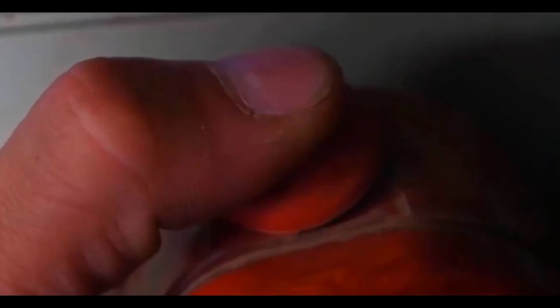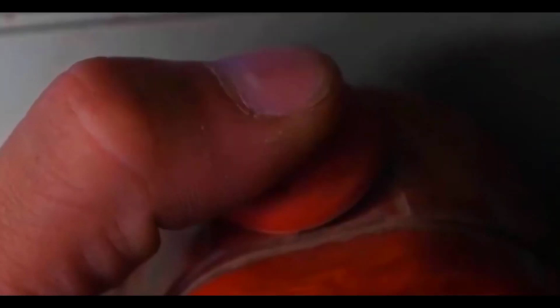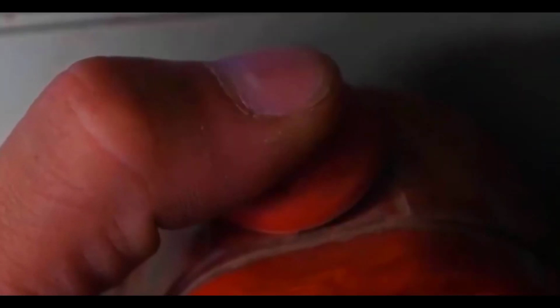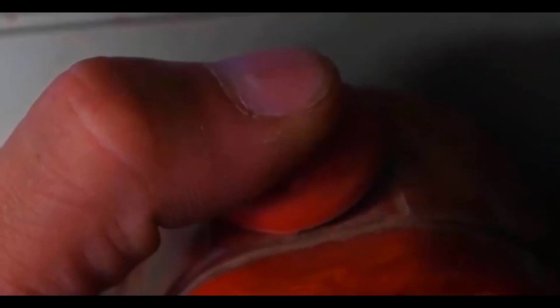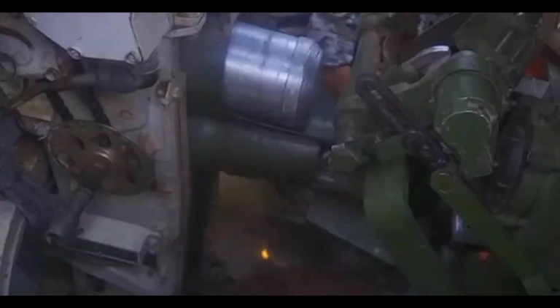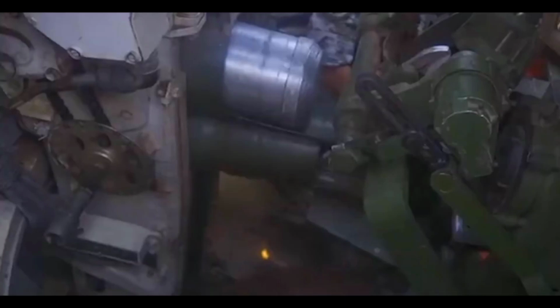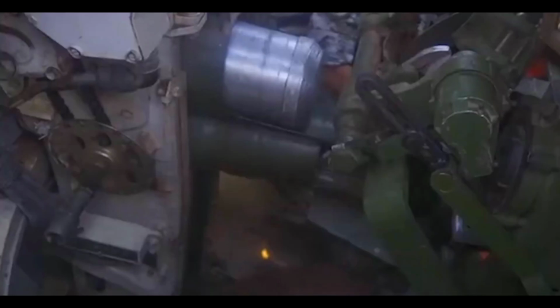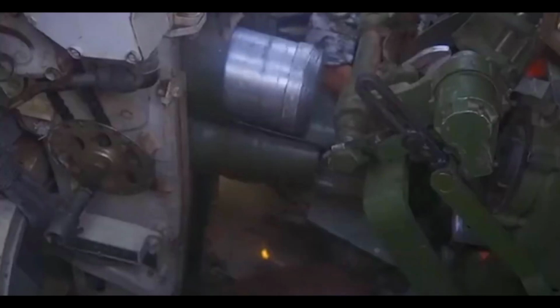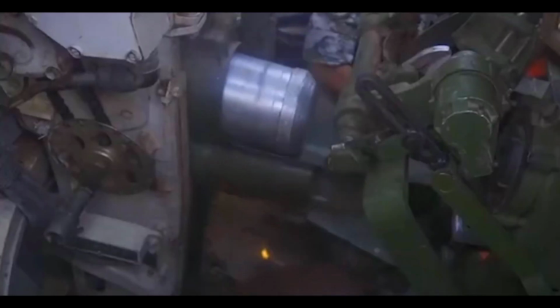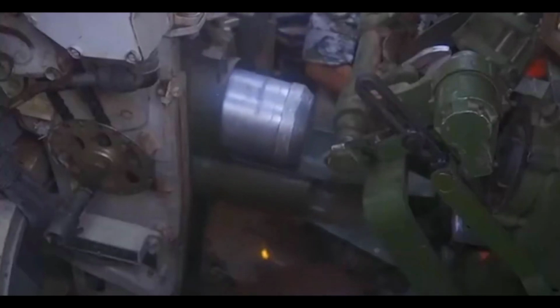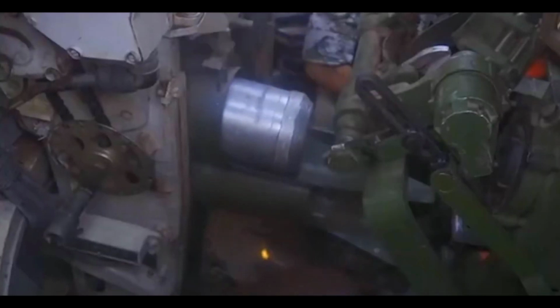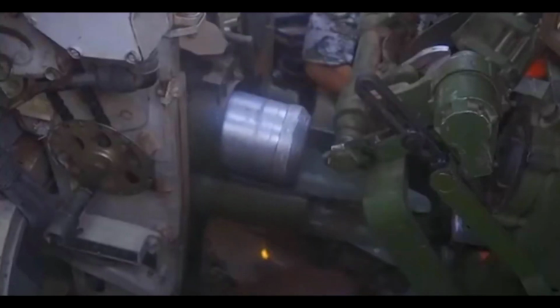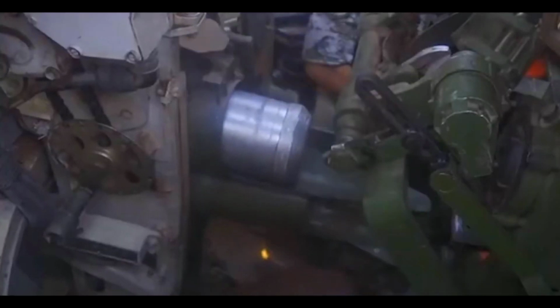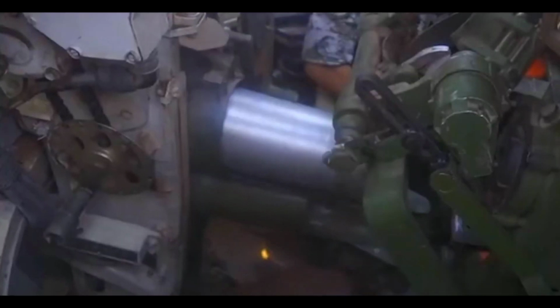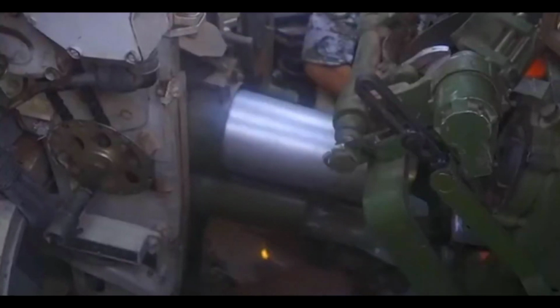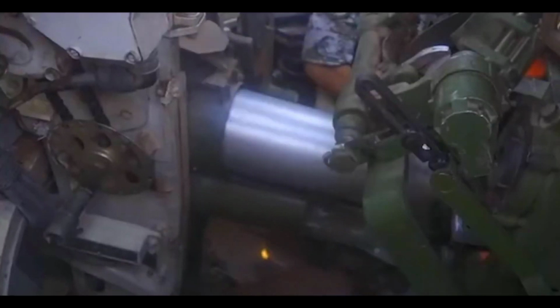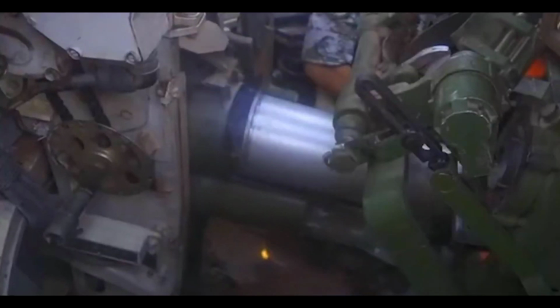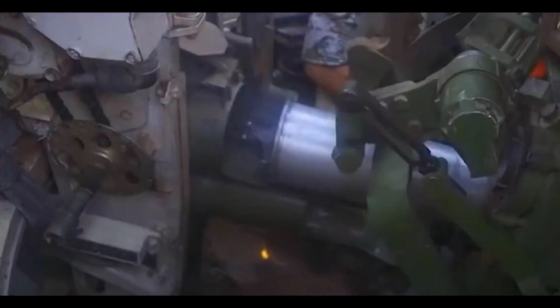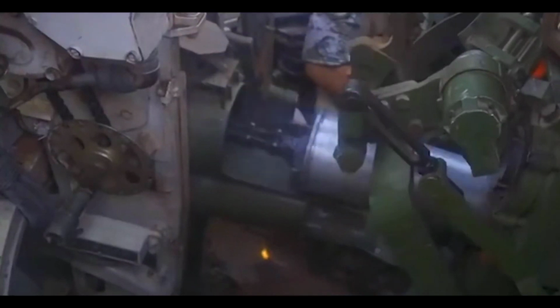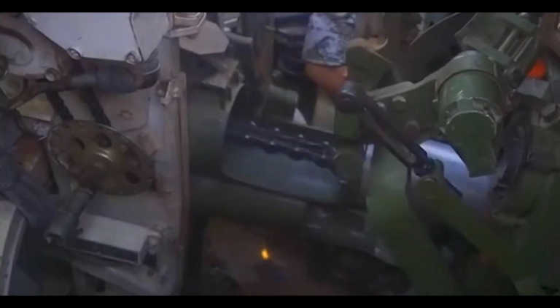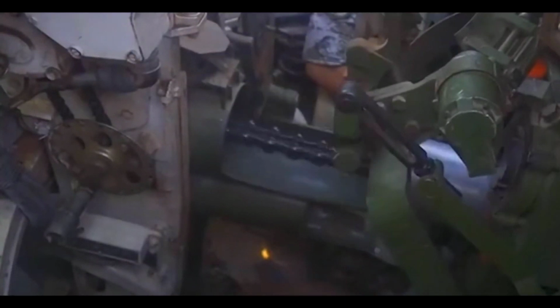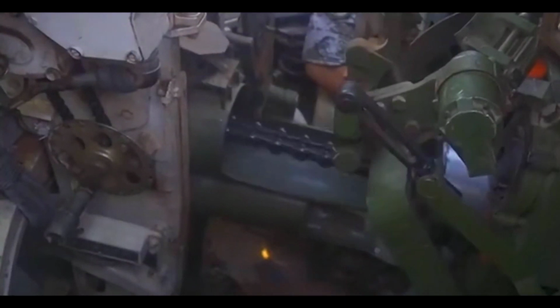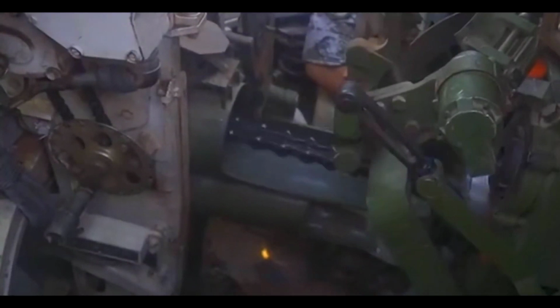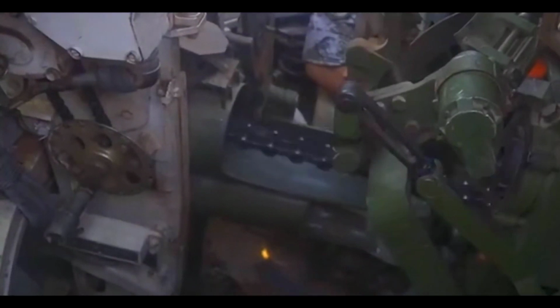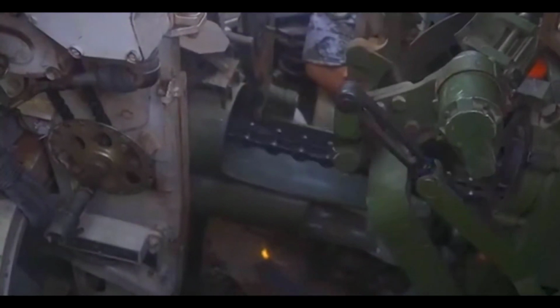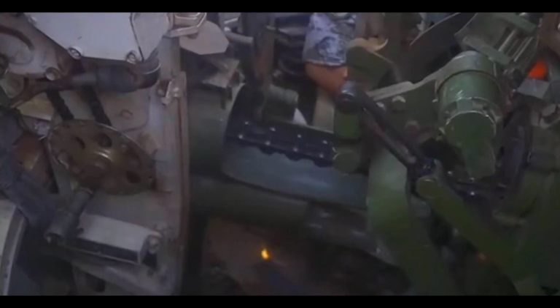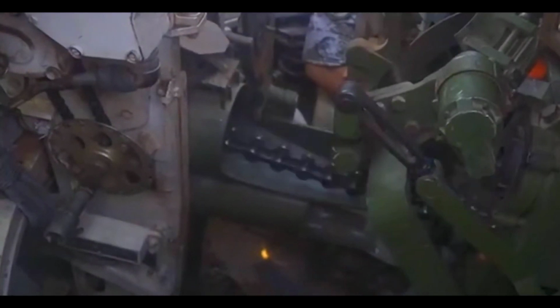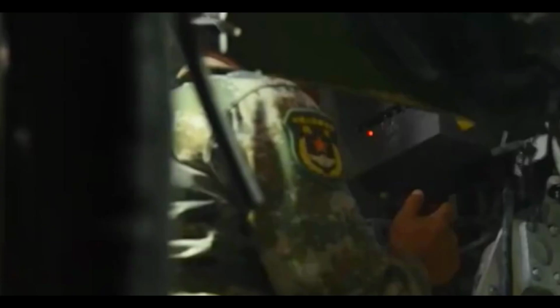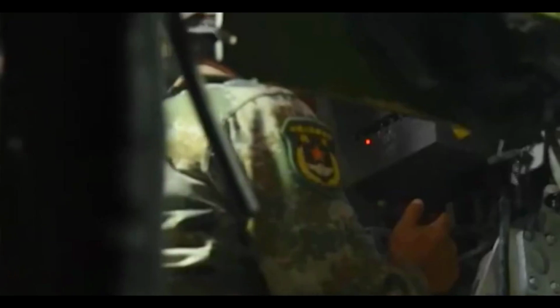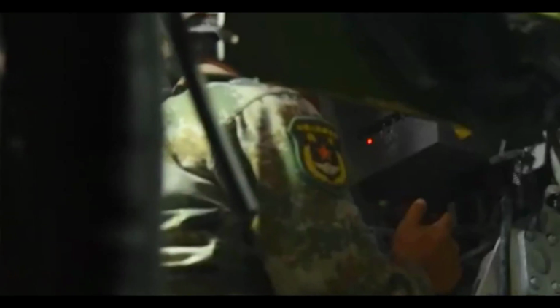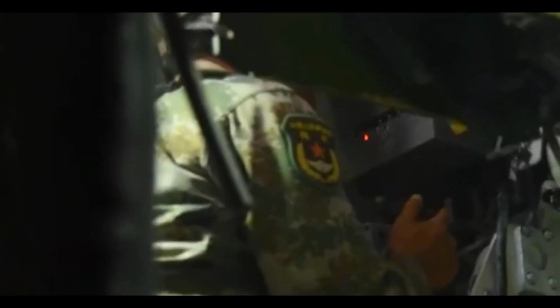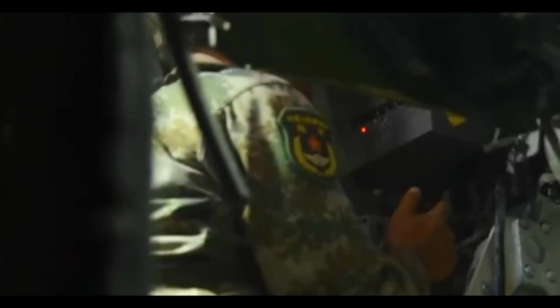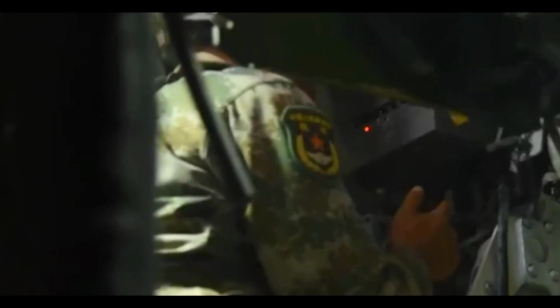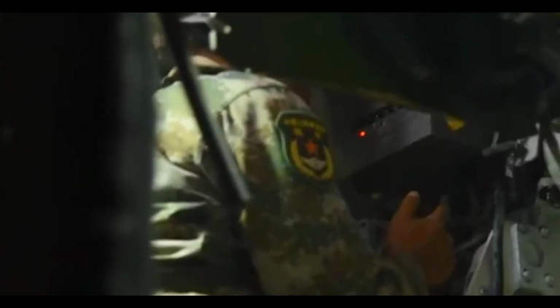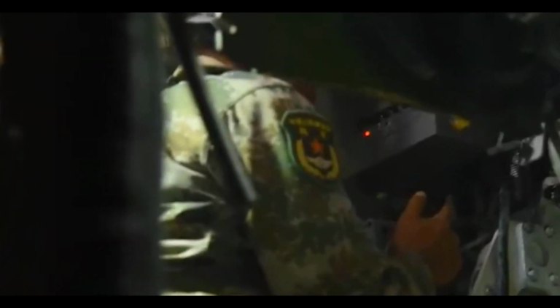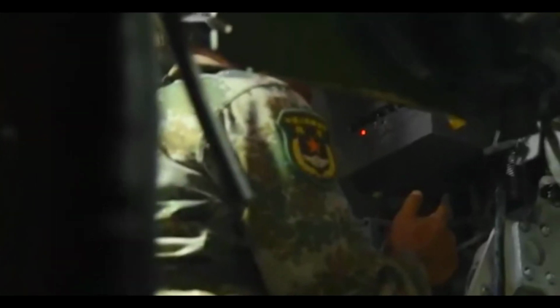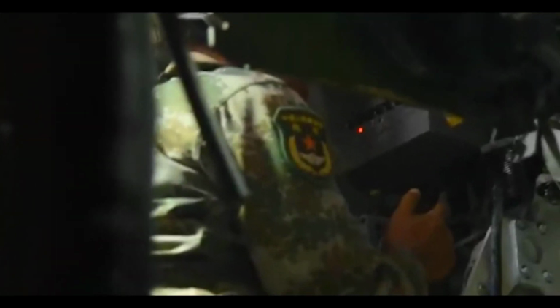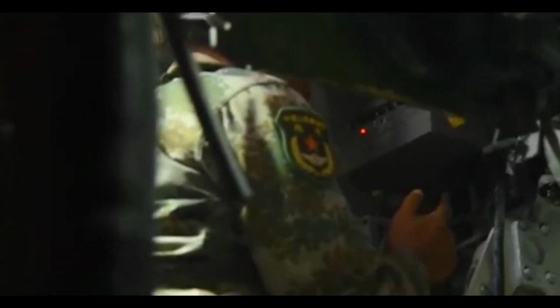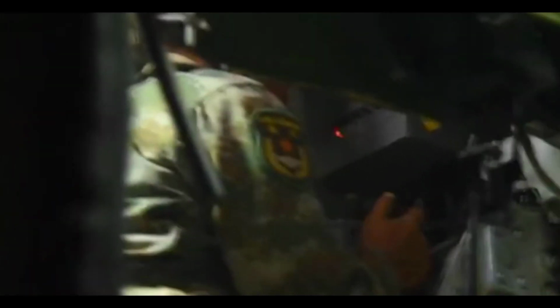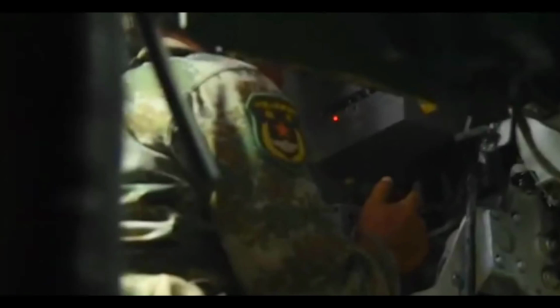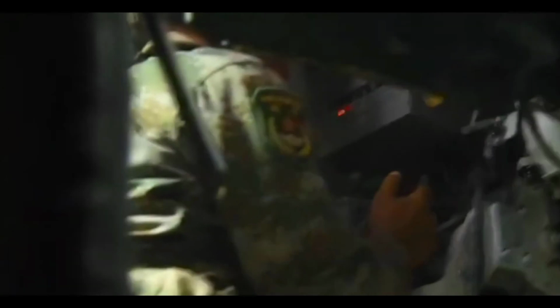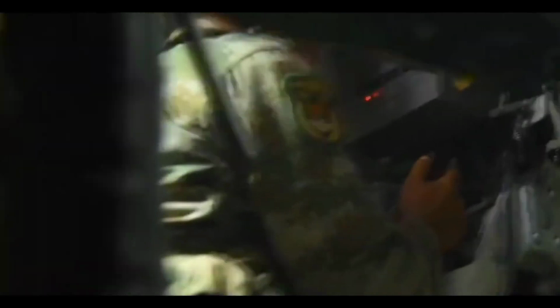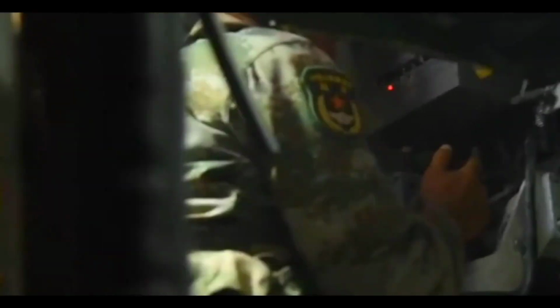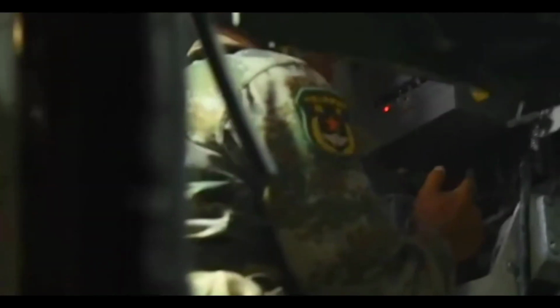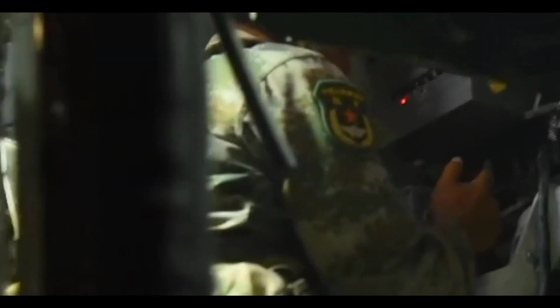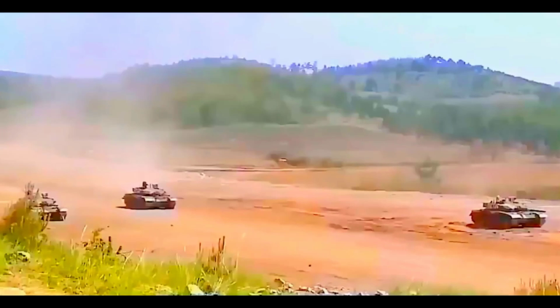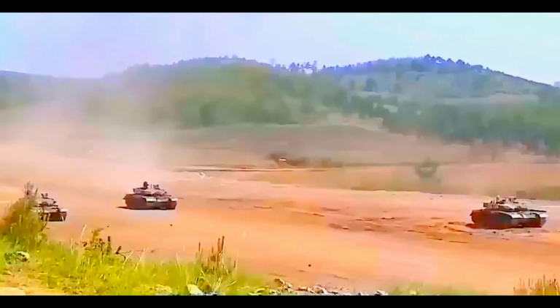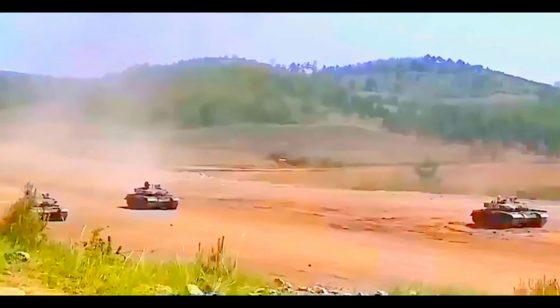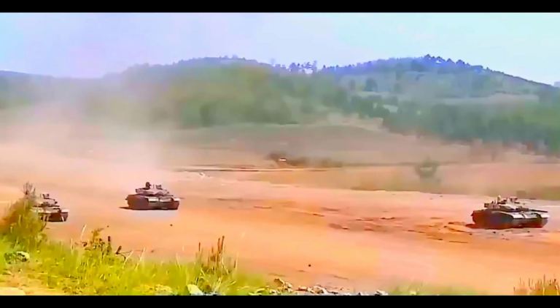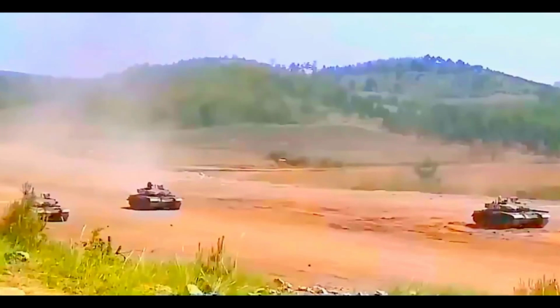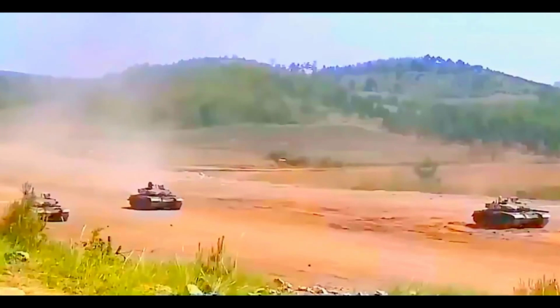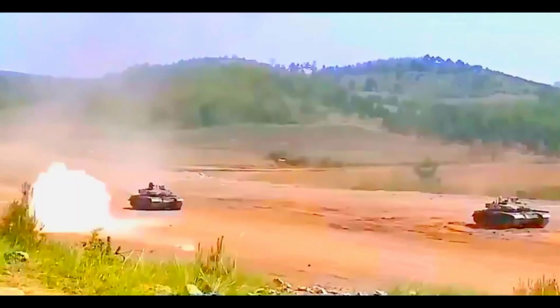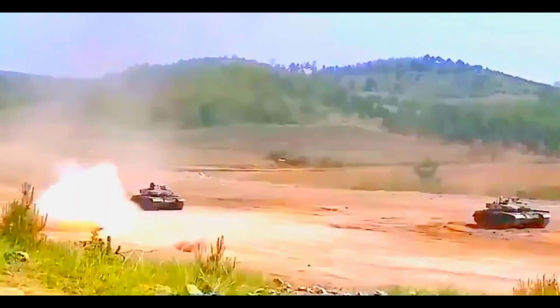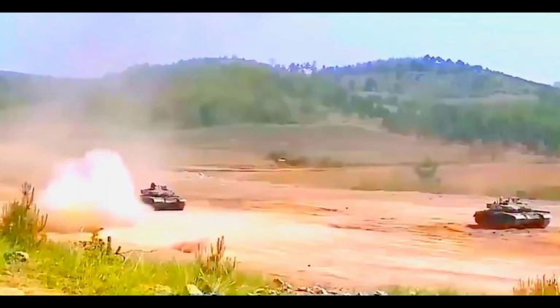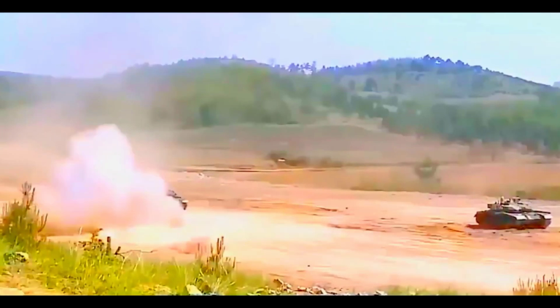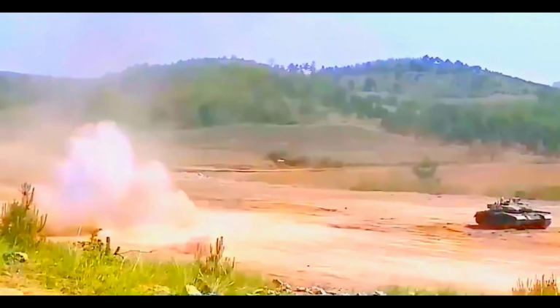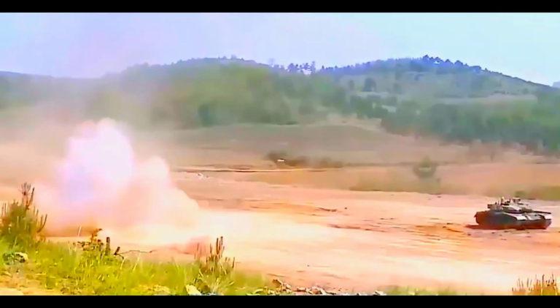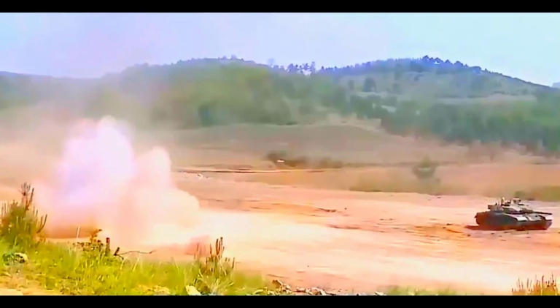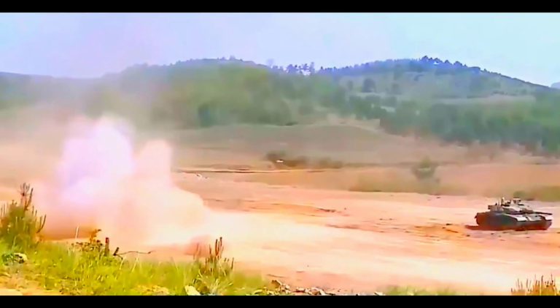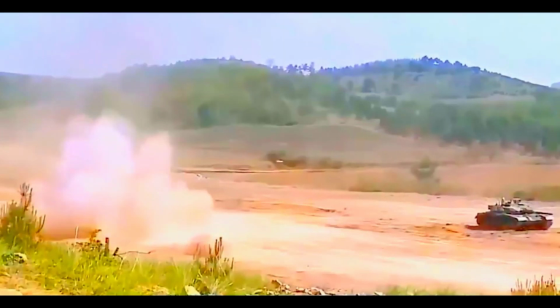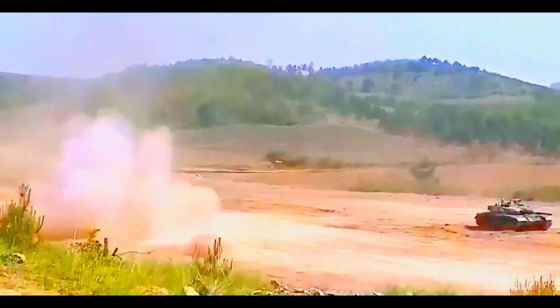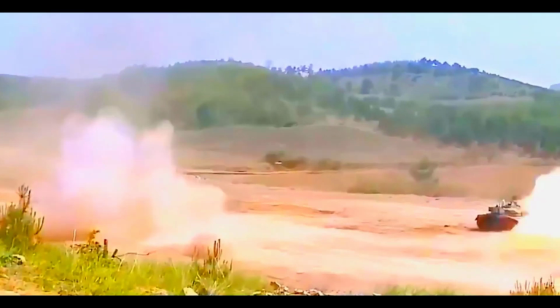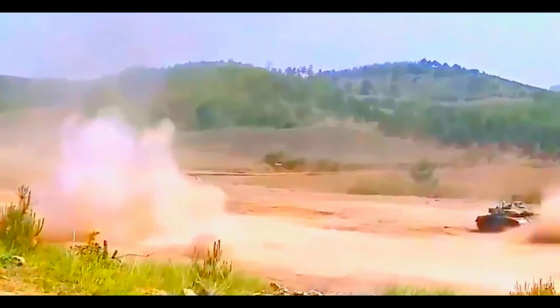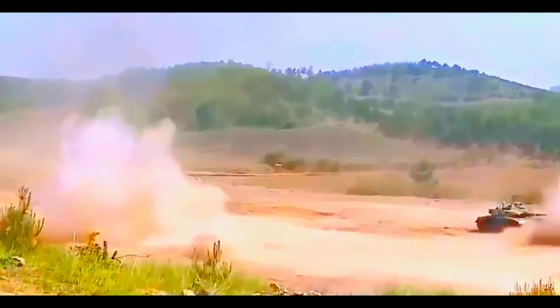Today we will discuss China's main tank, the Type 99, which is officially certified as a third-generation tank.